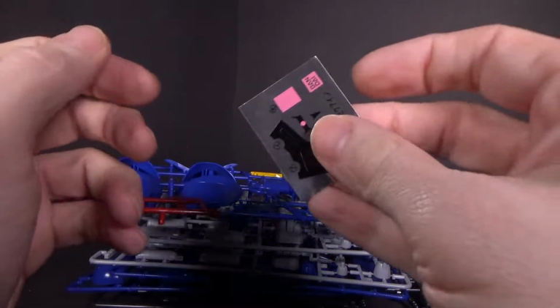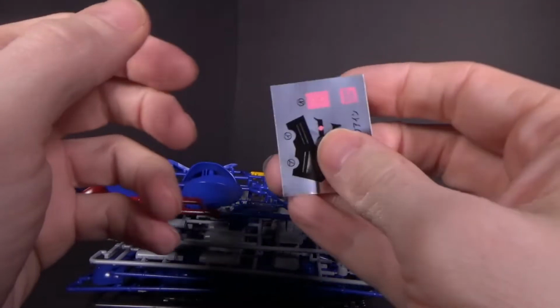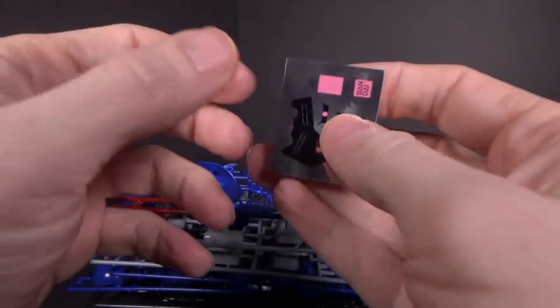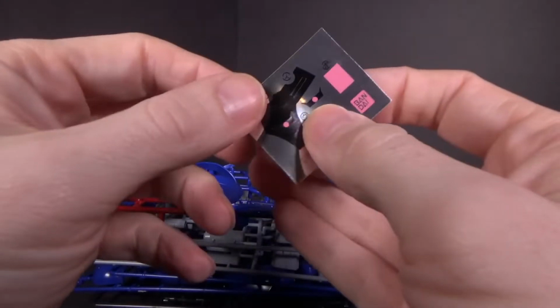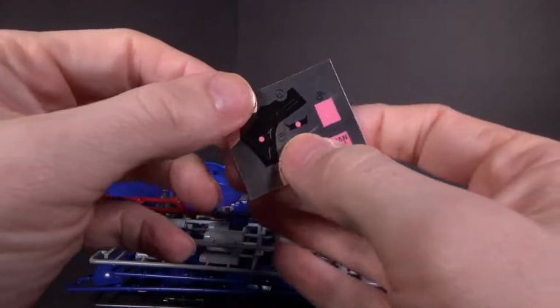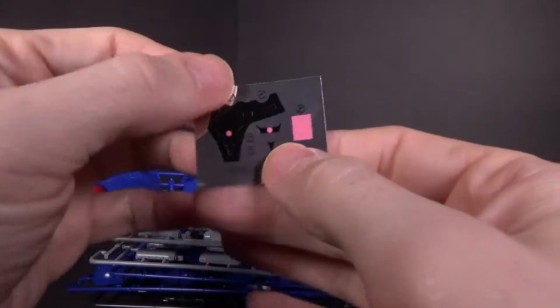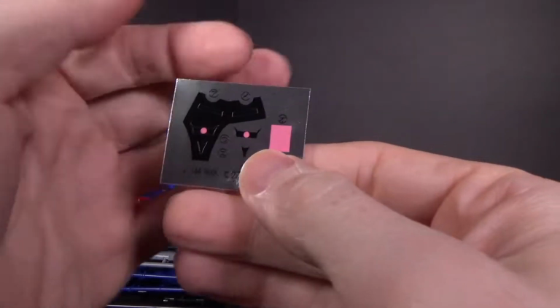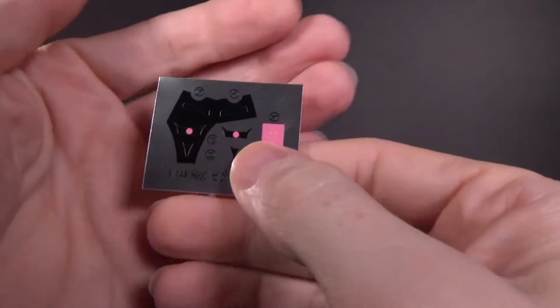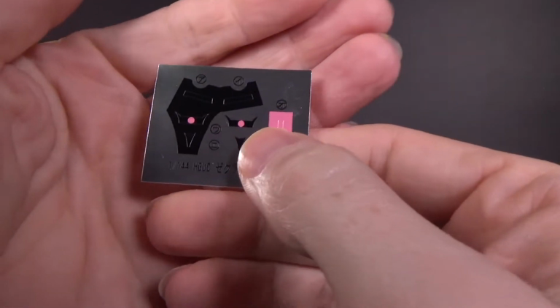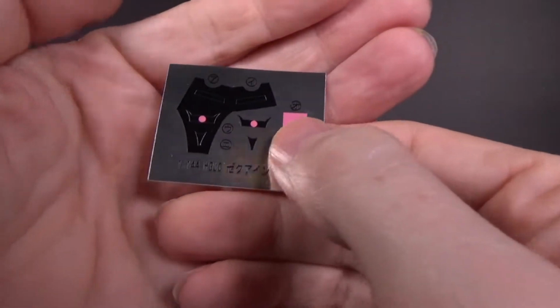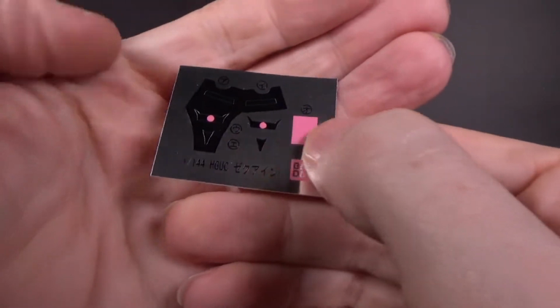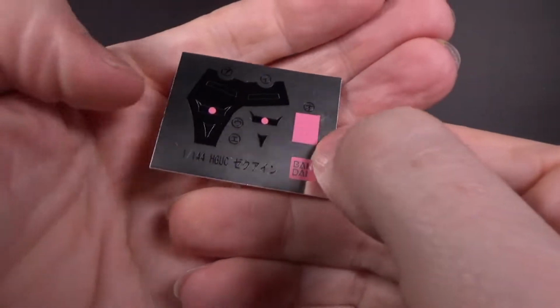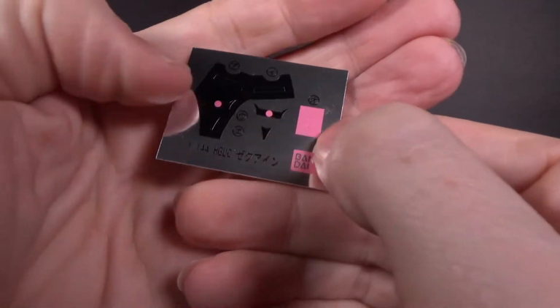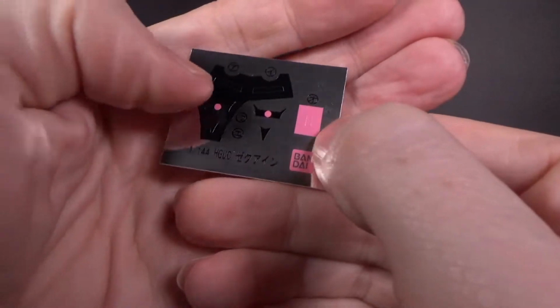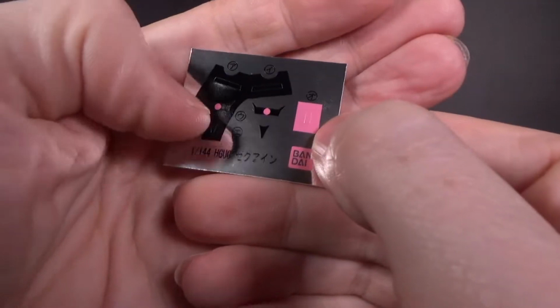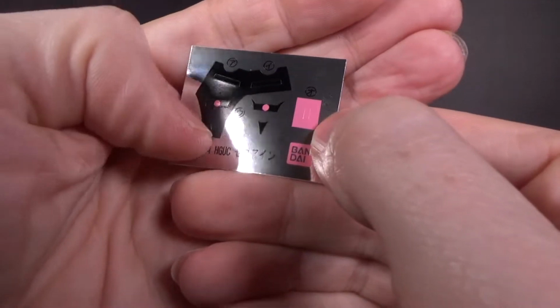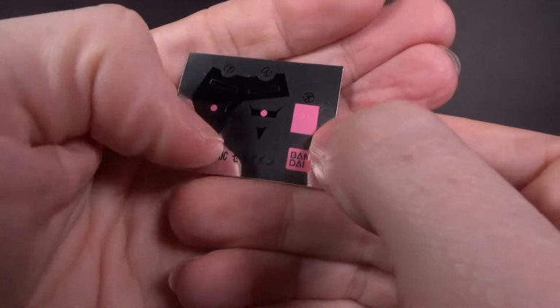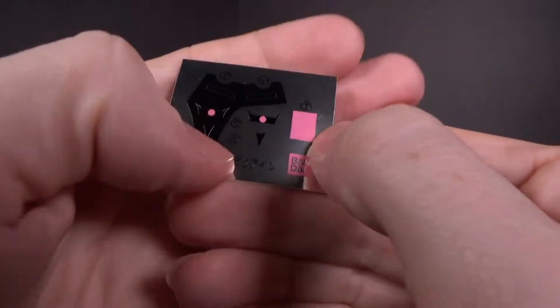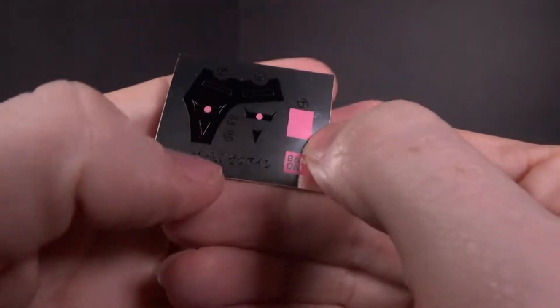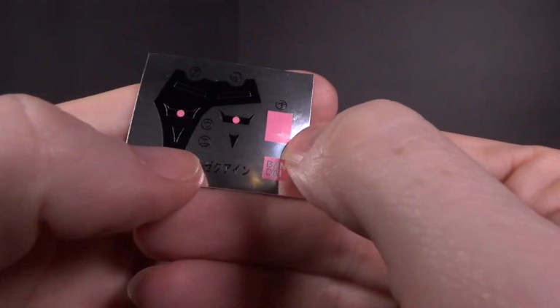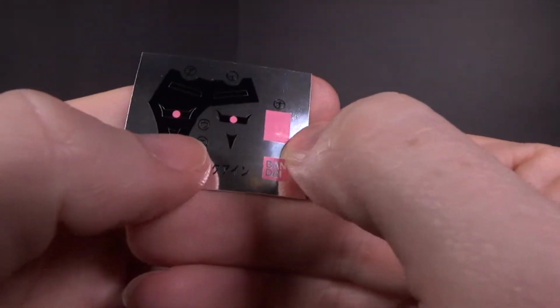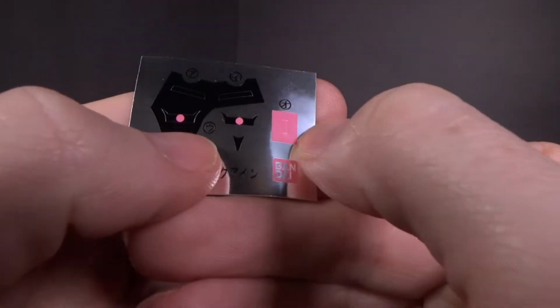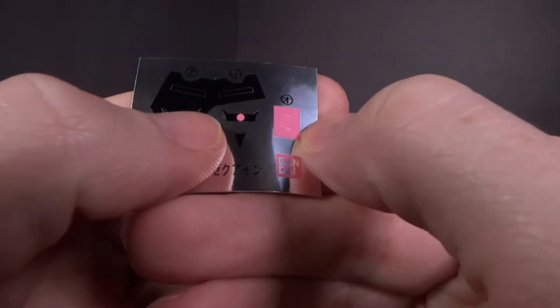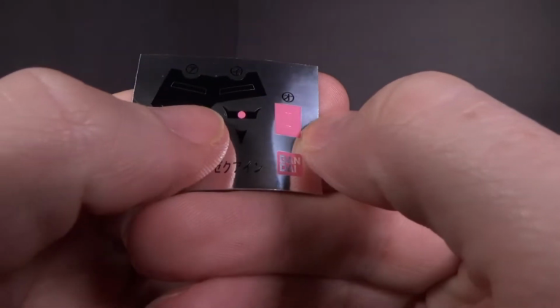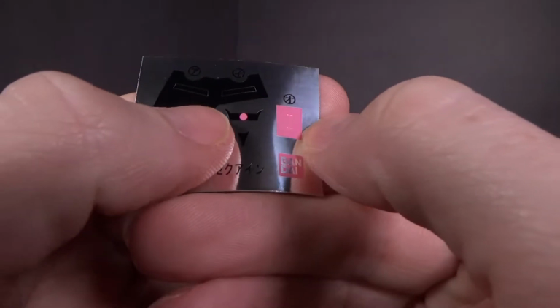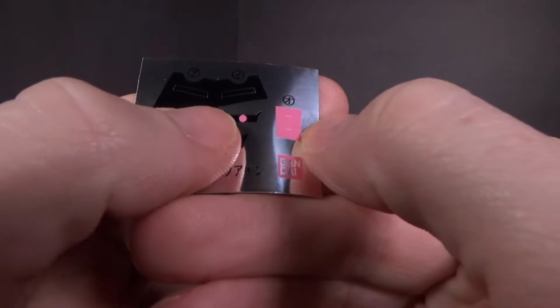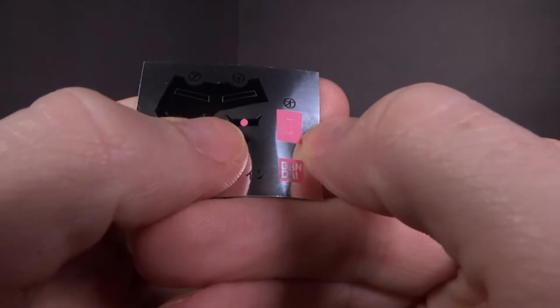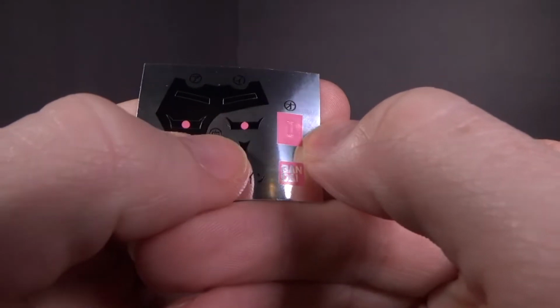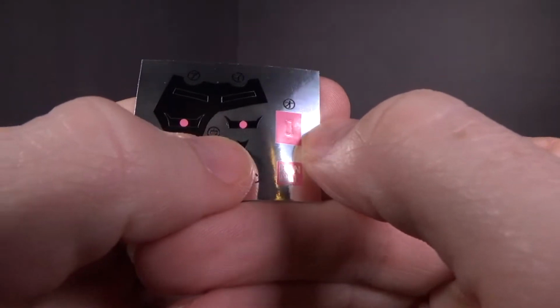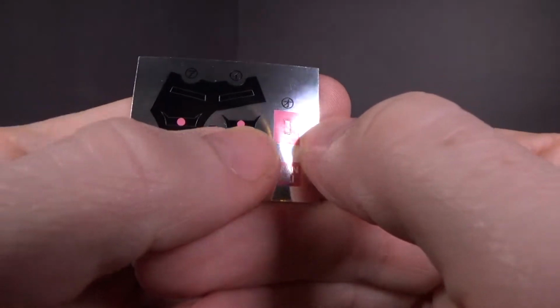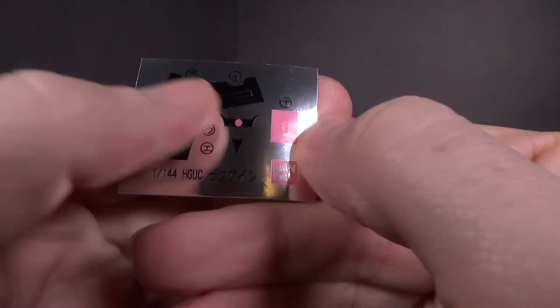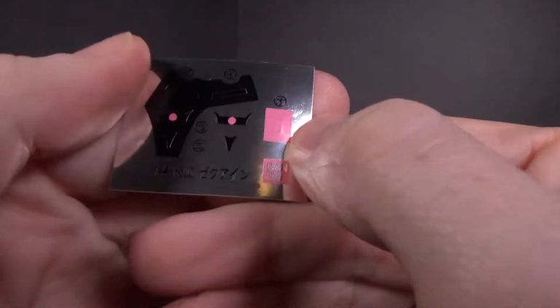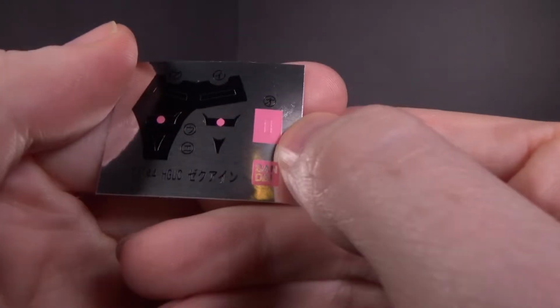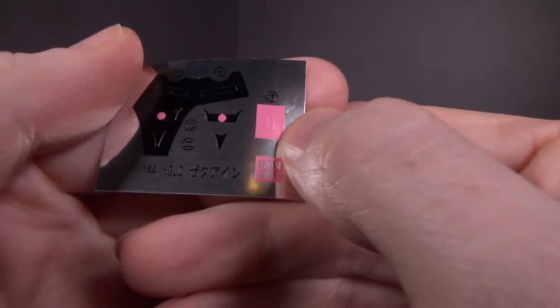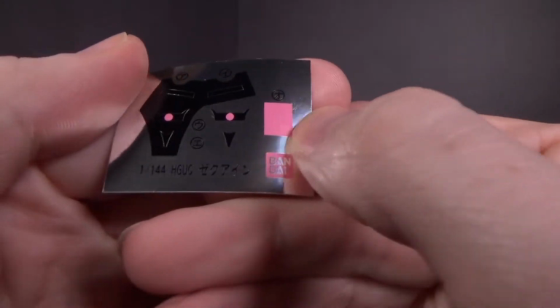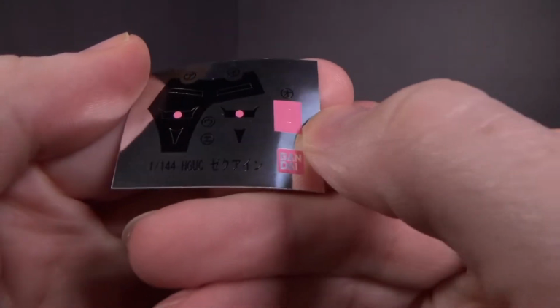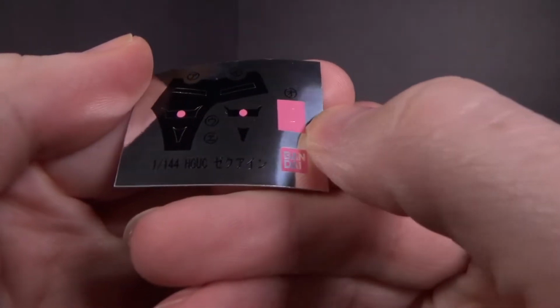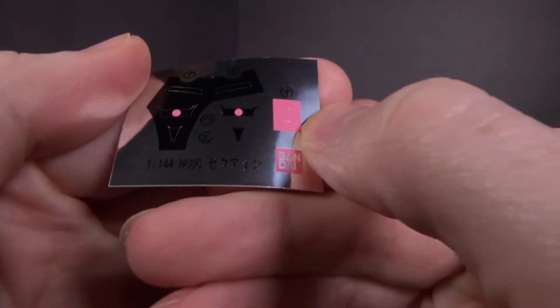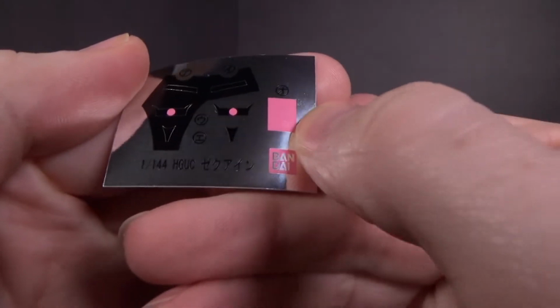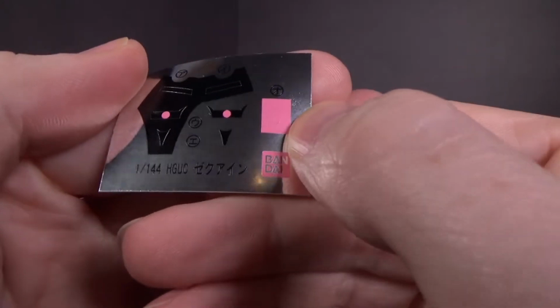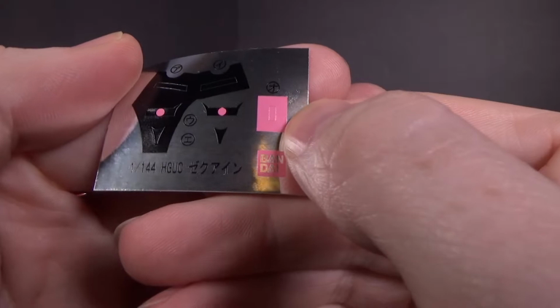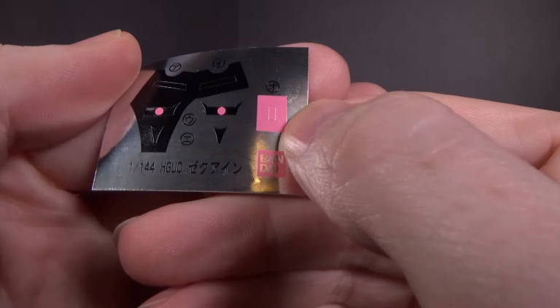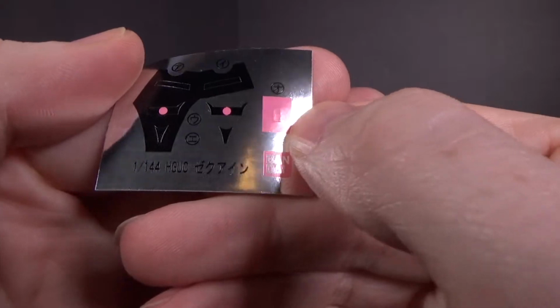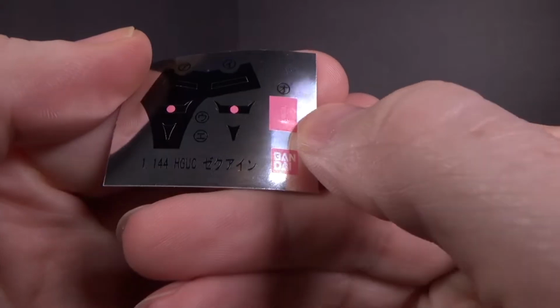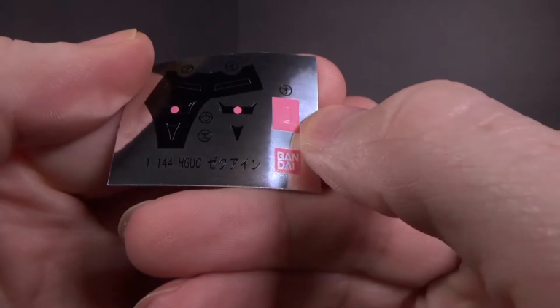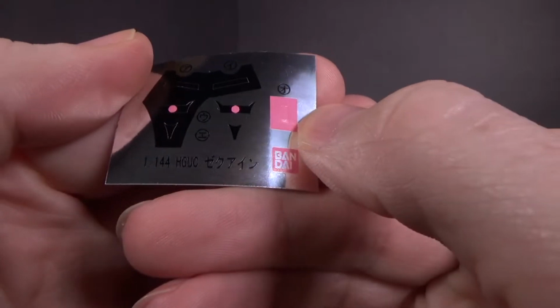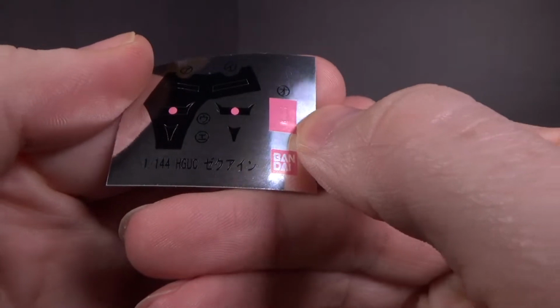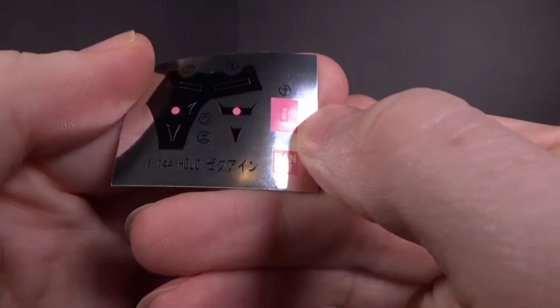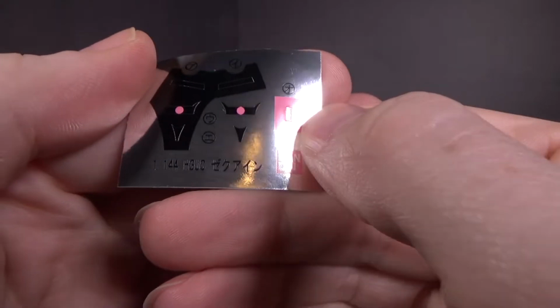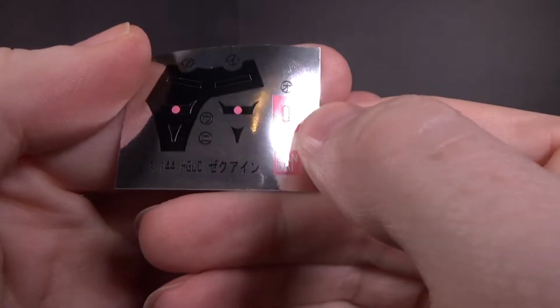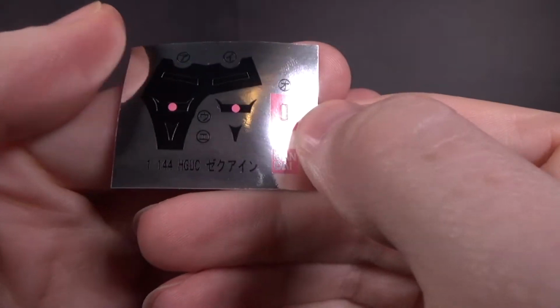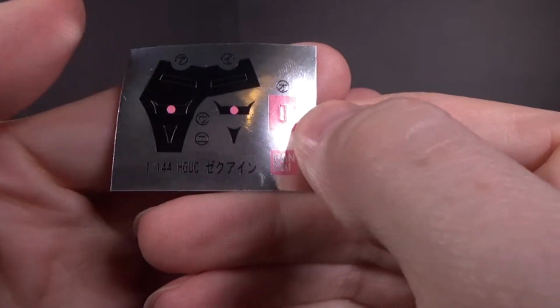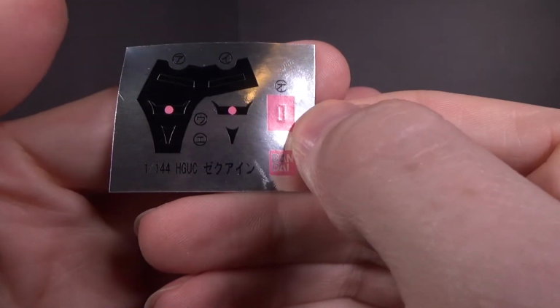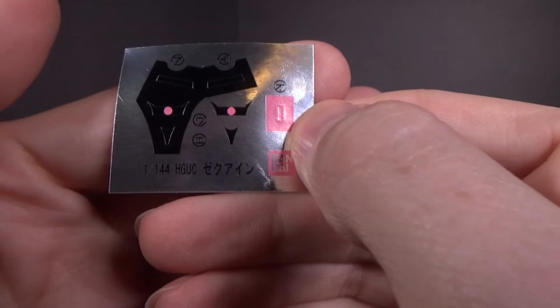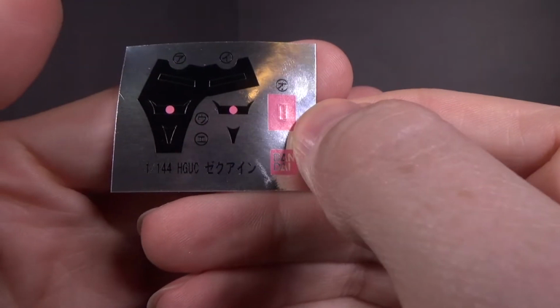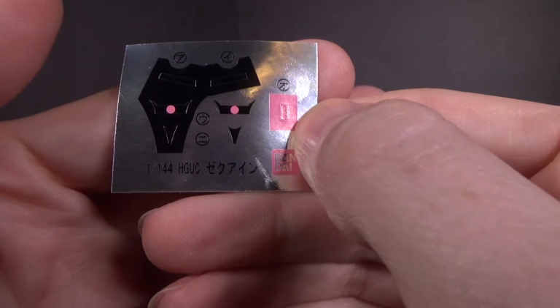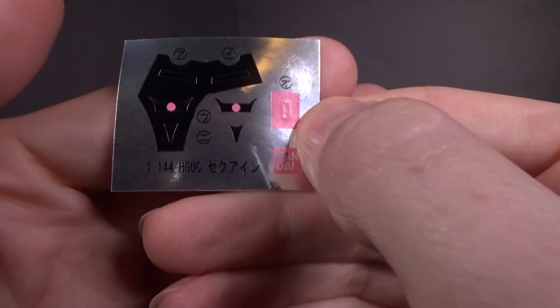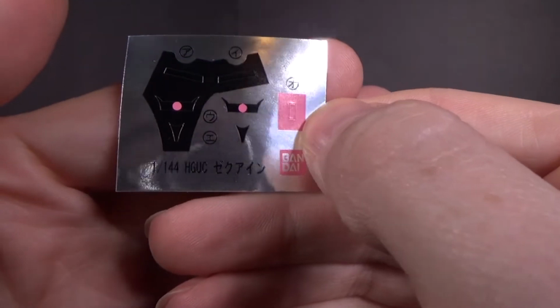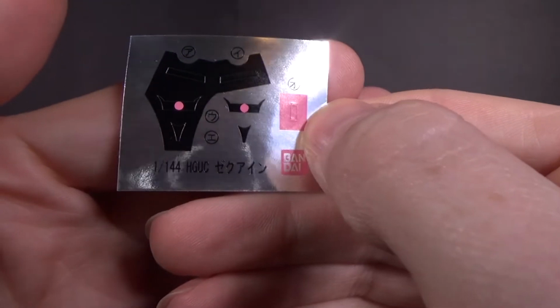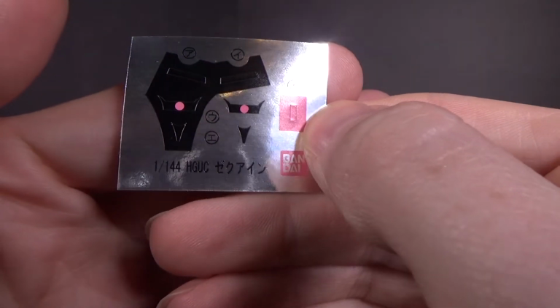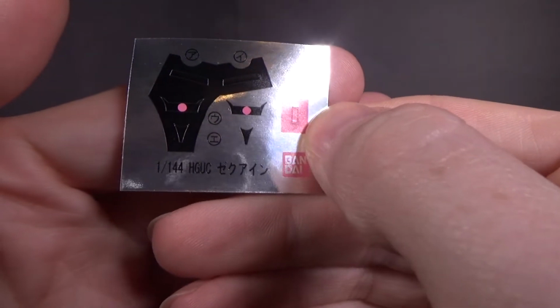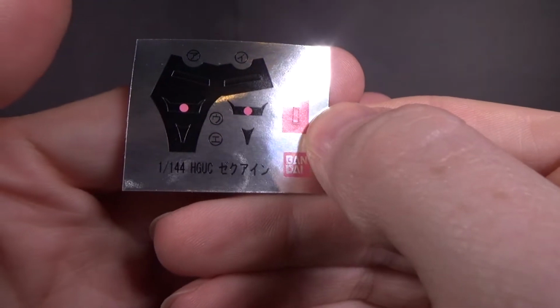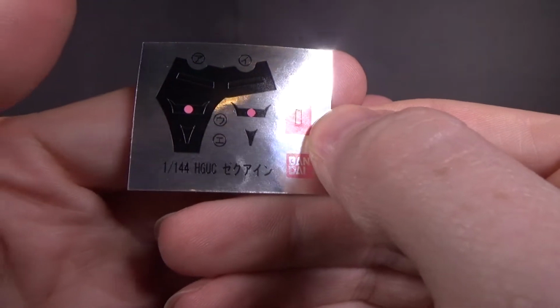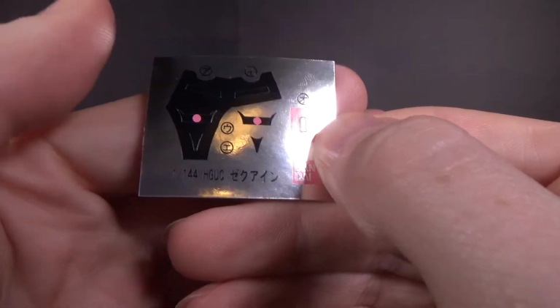And then it's interesting — we got the sticker sheet, but then we also got ones you can cut out, I guess. Kind of weird.